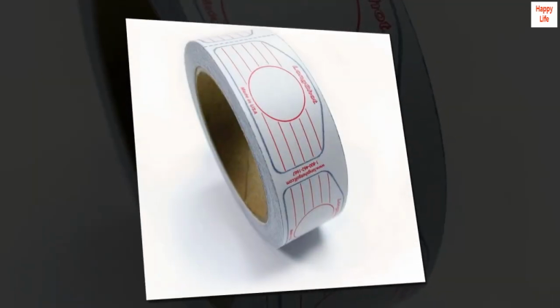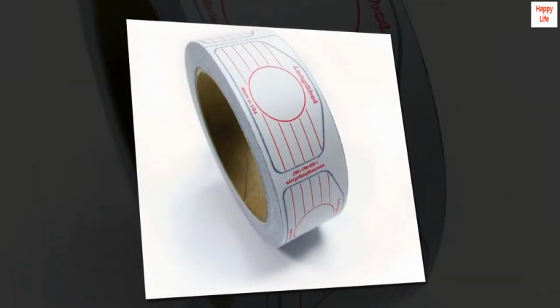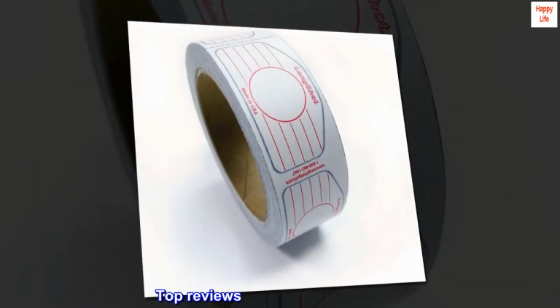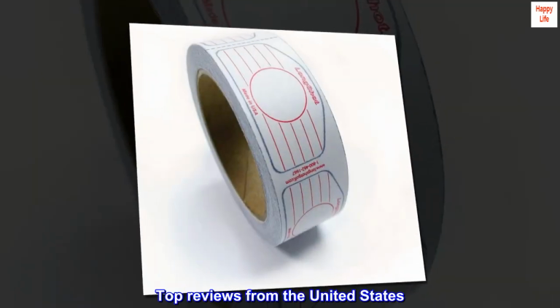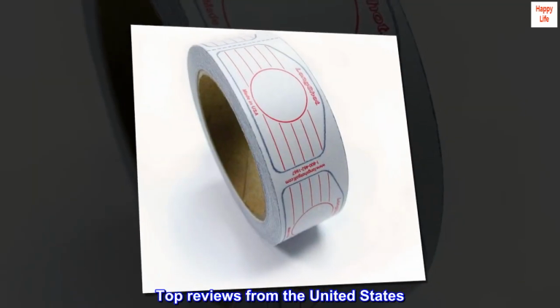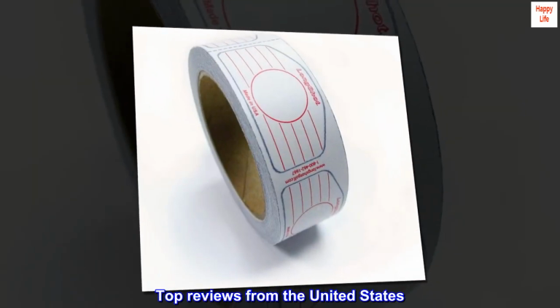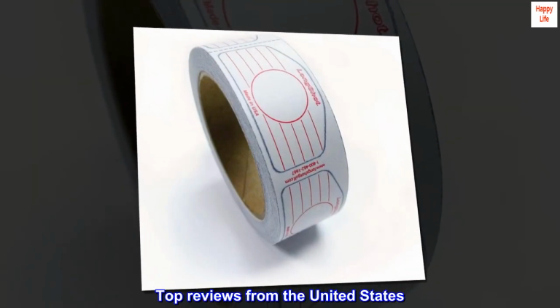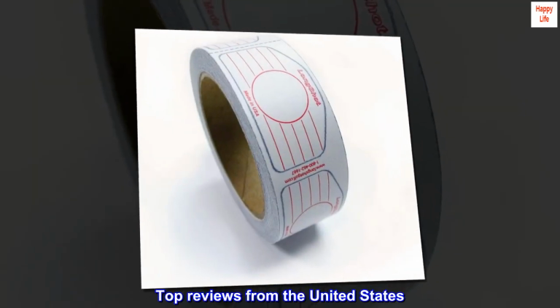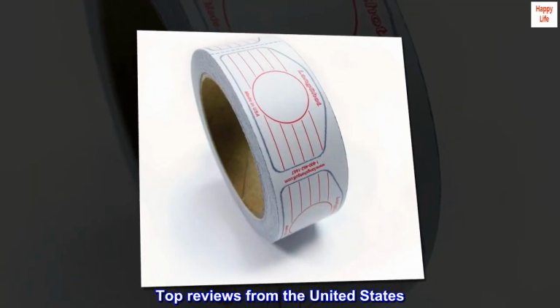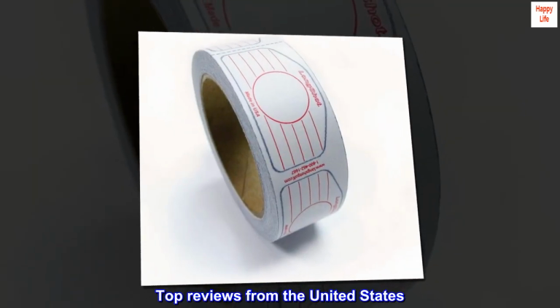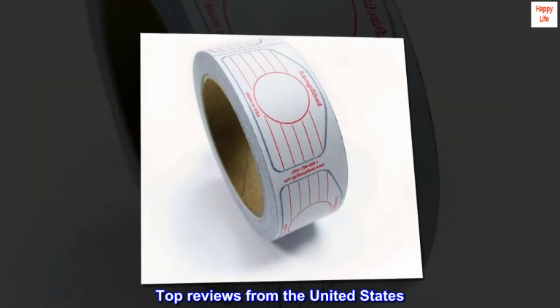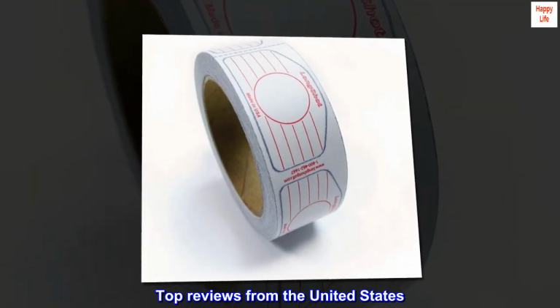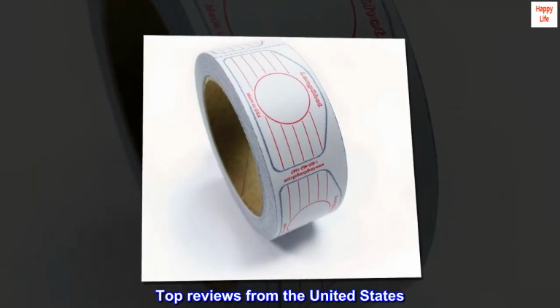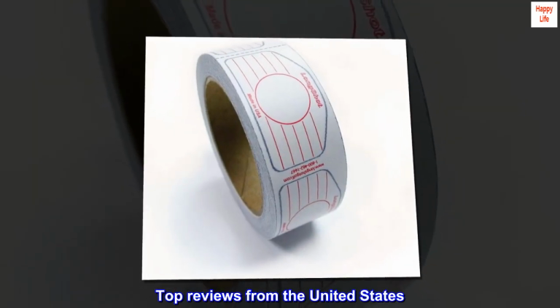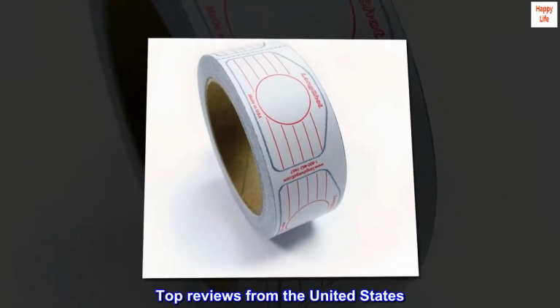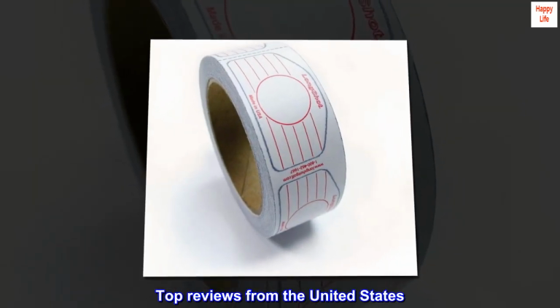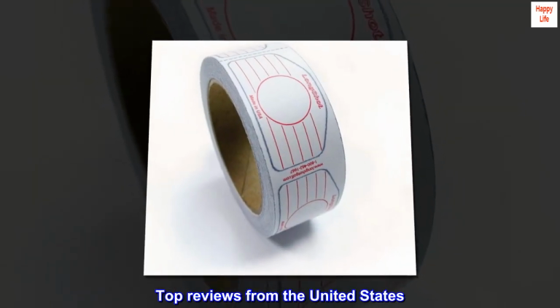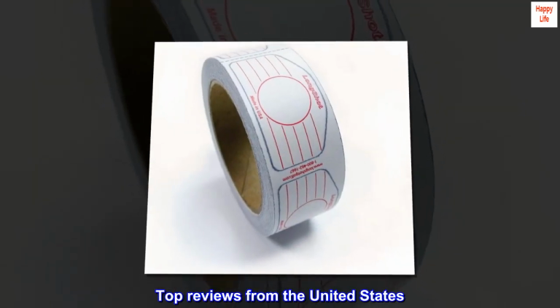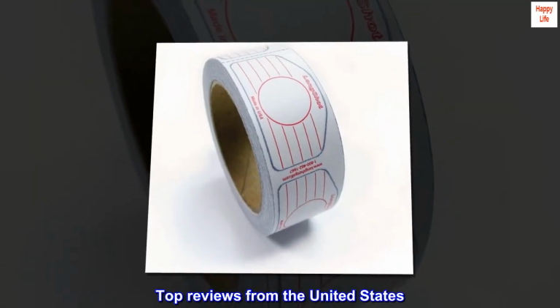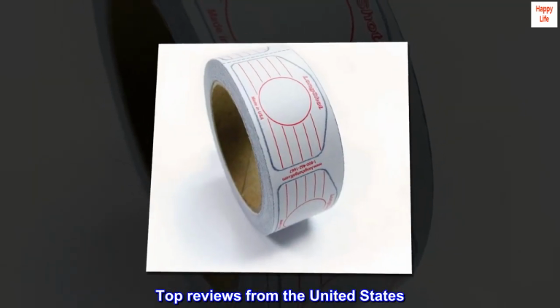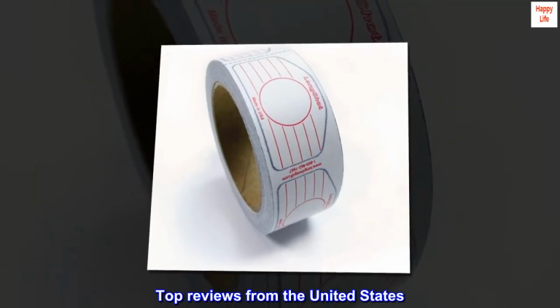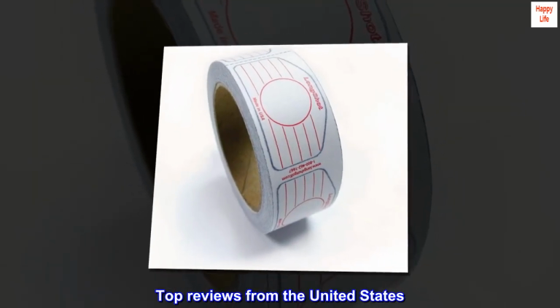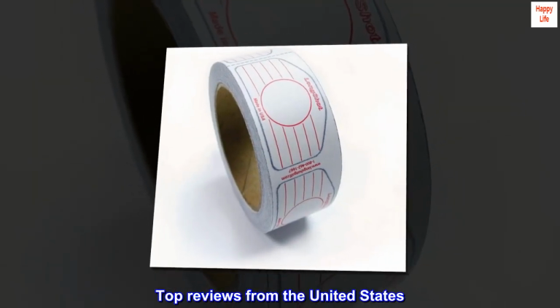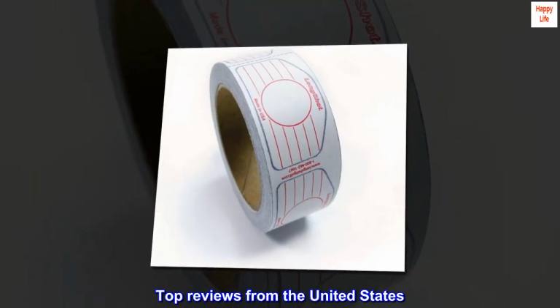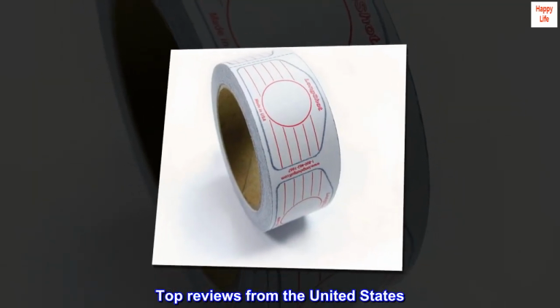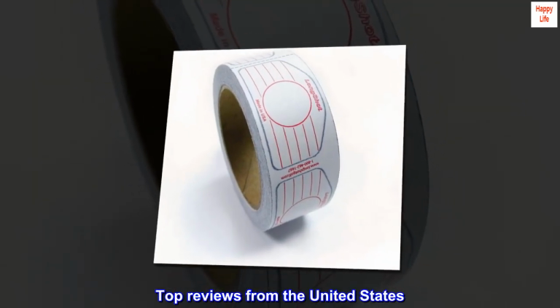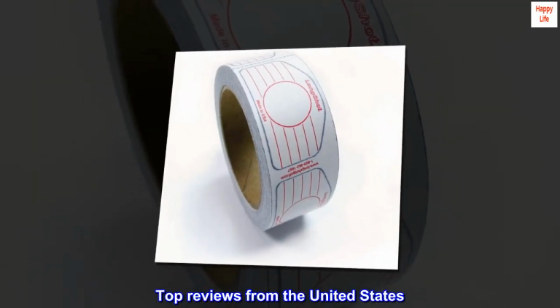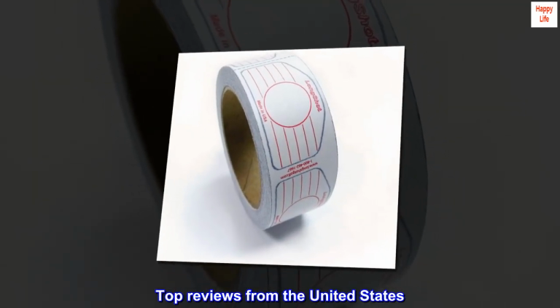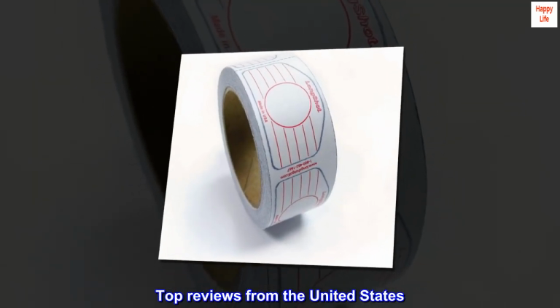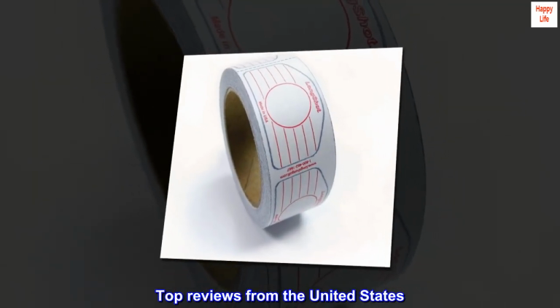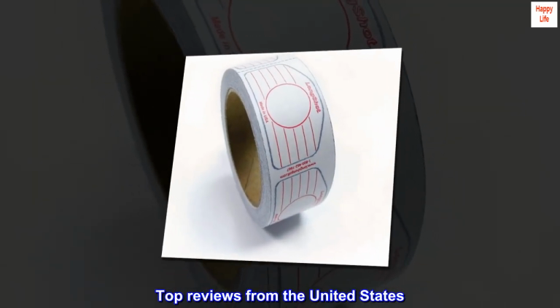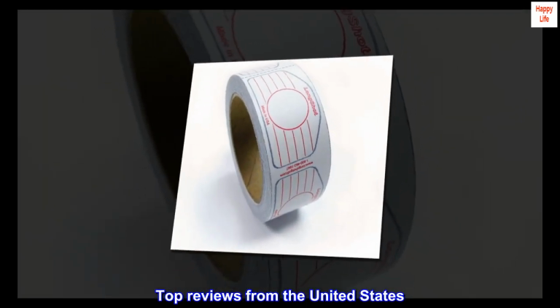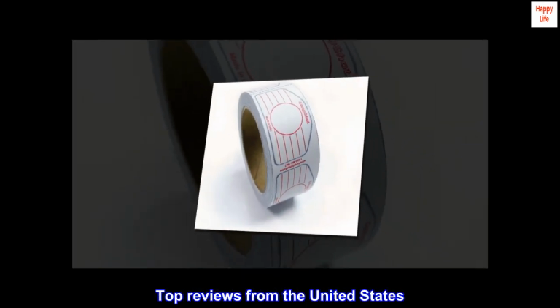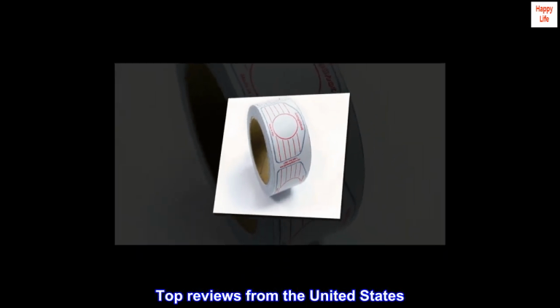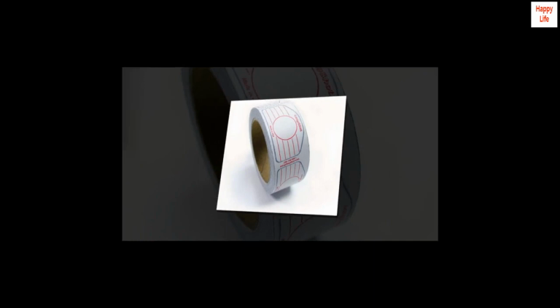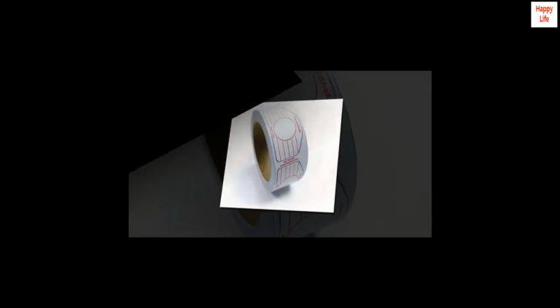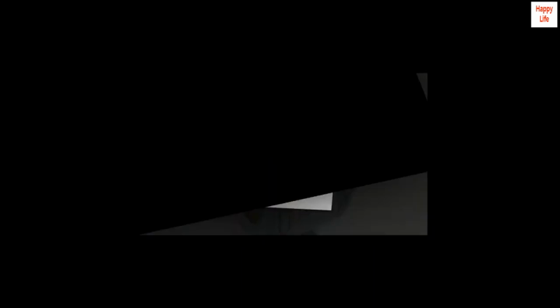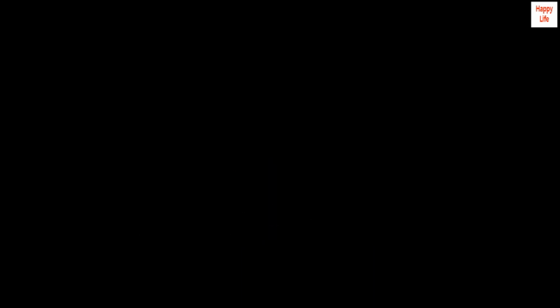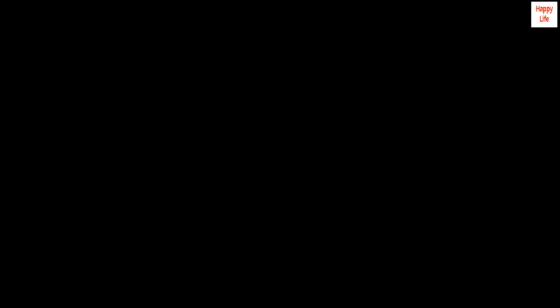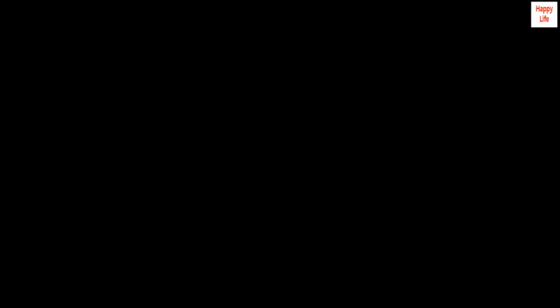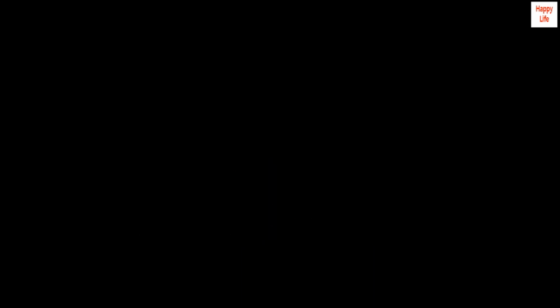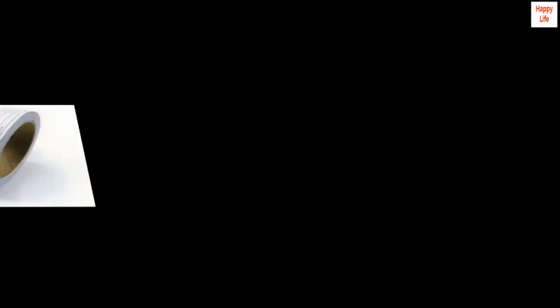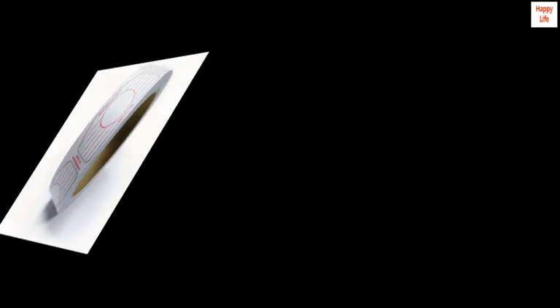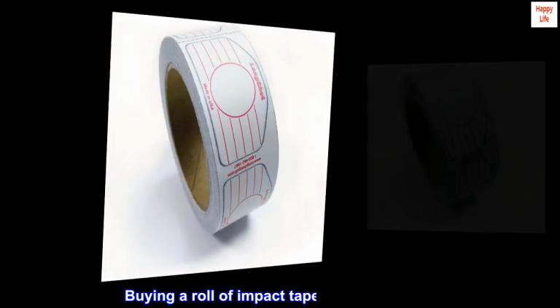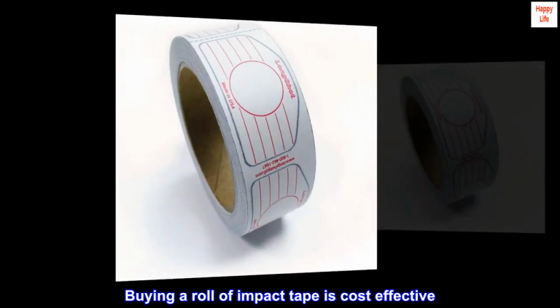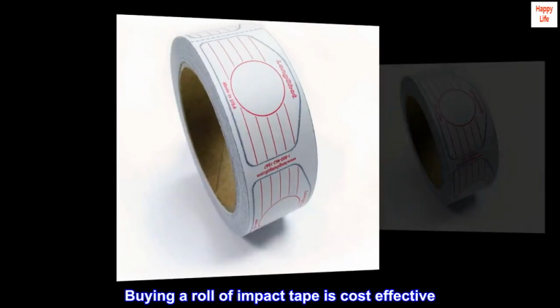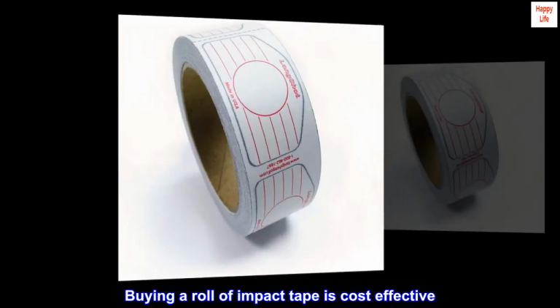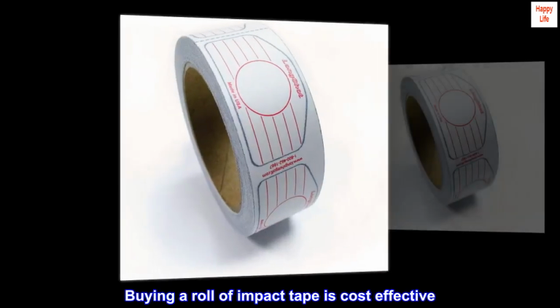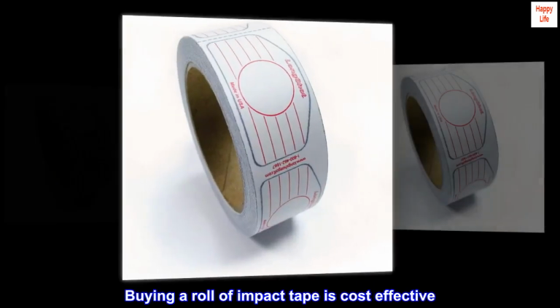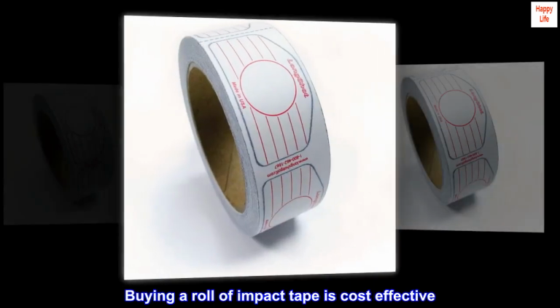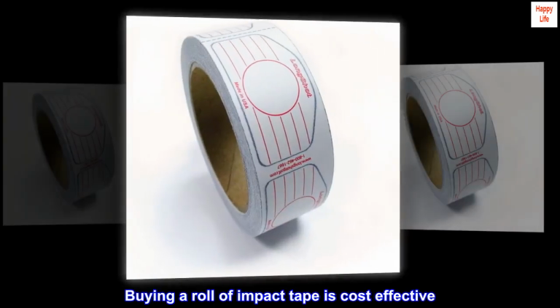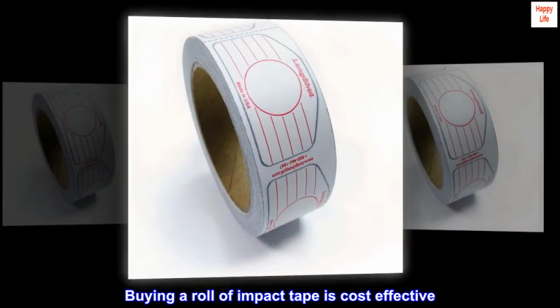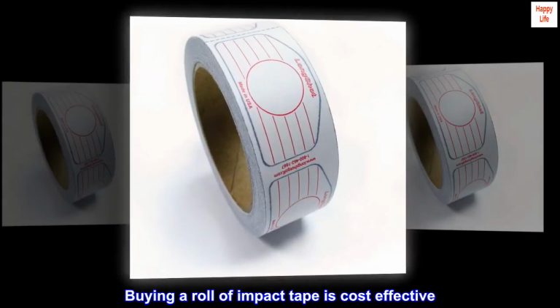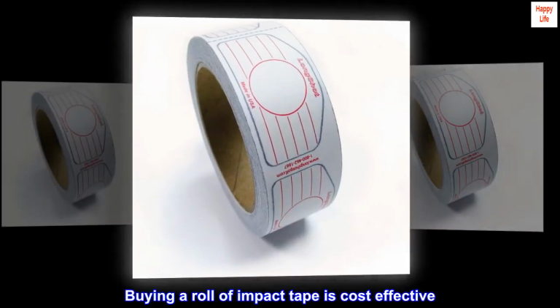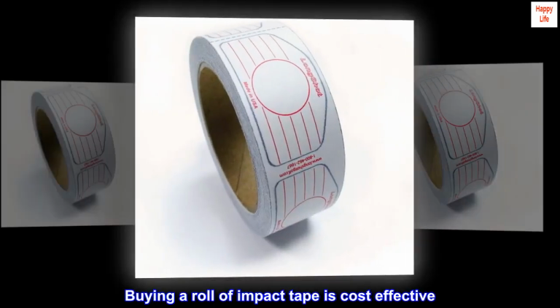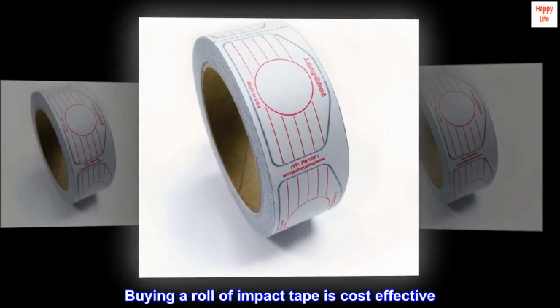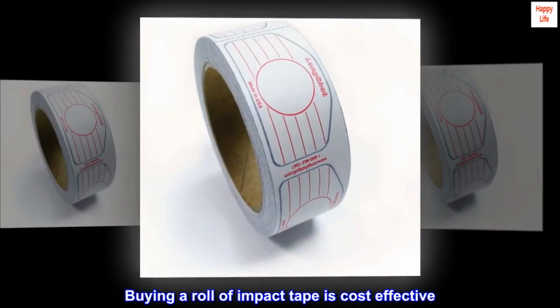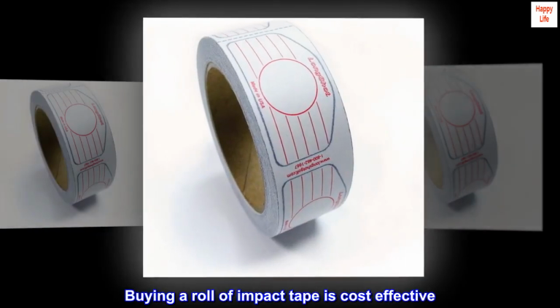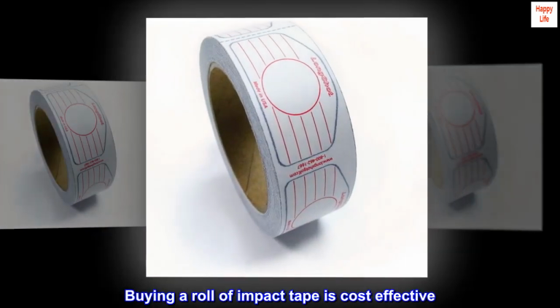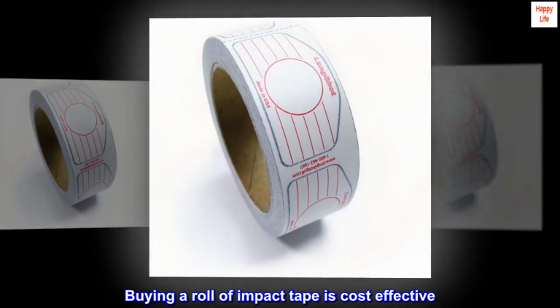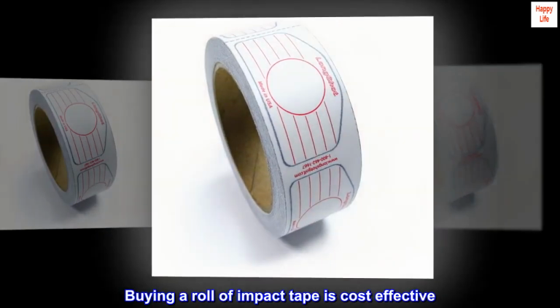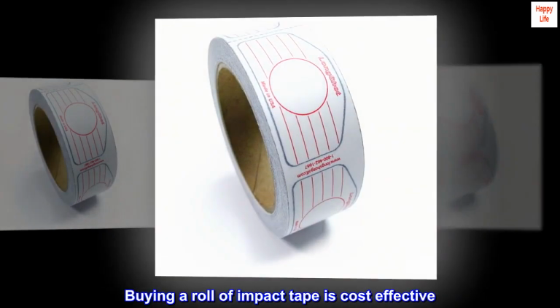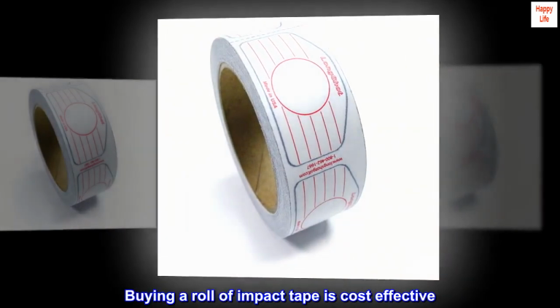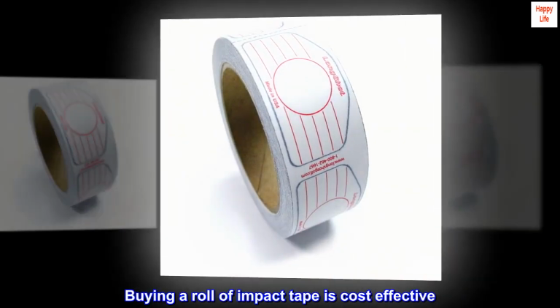Top reviews from the United States. Buying a roll of impact tape is cost-effective.